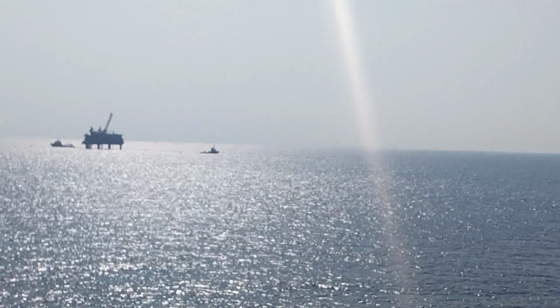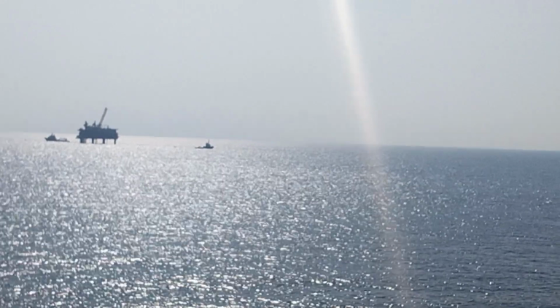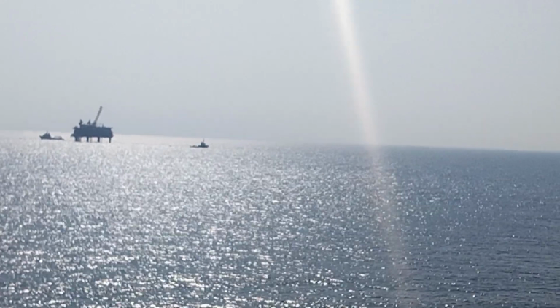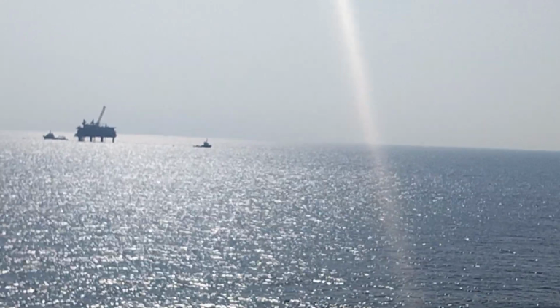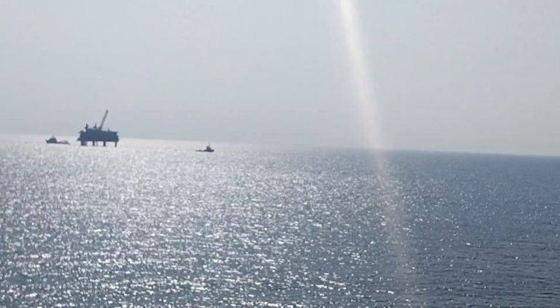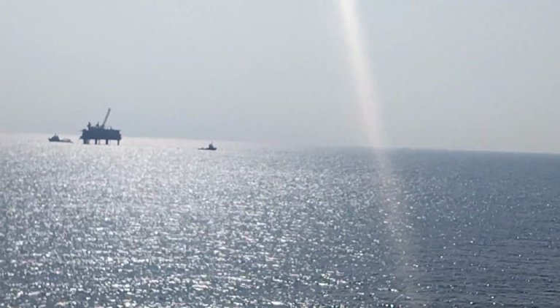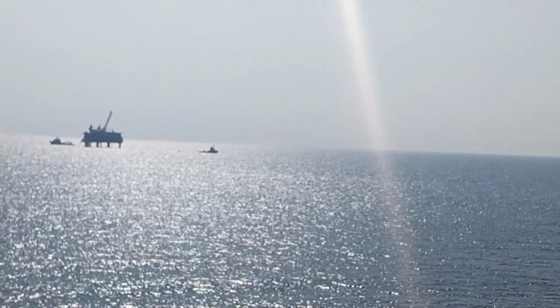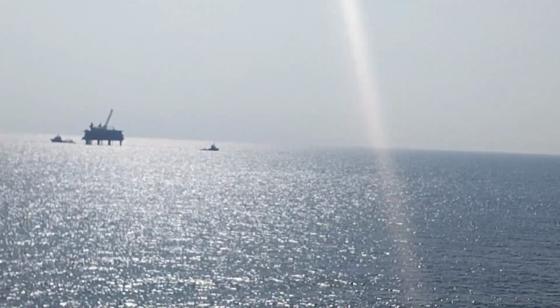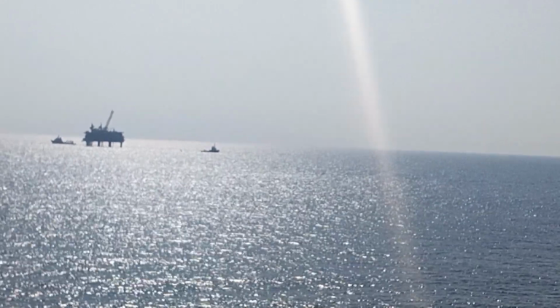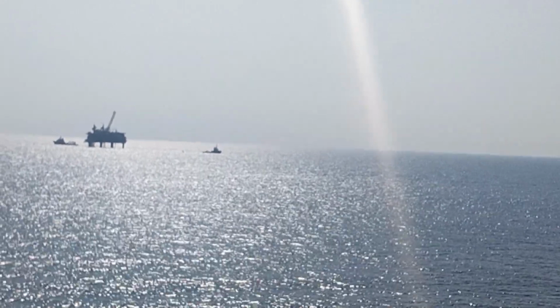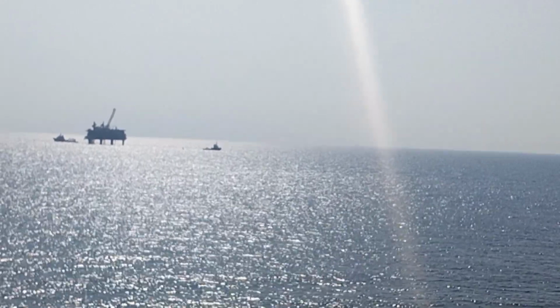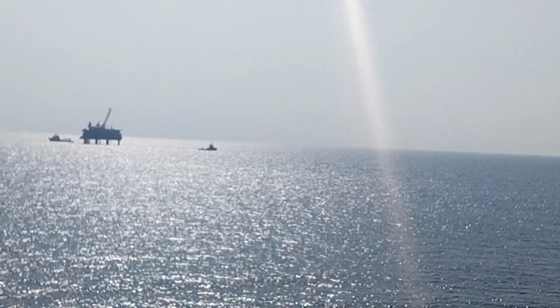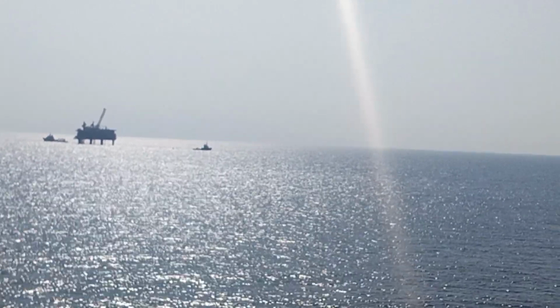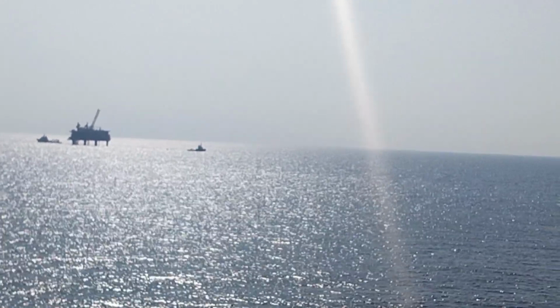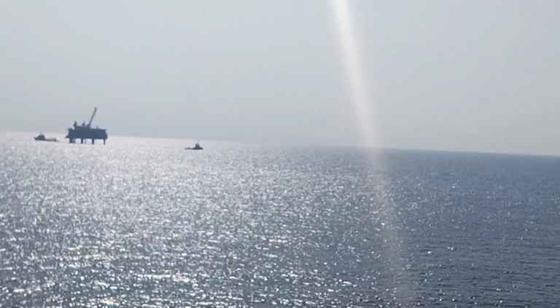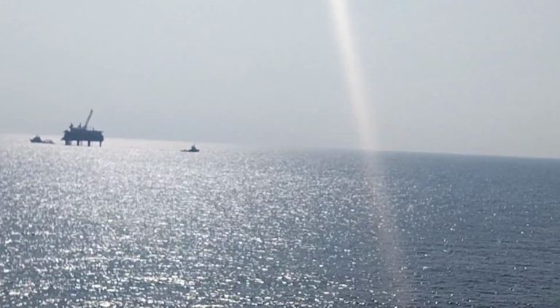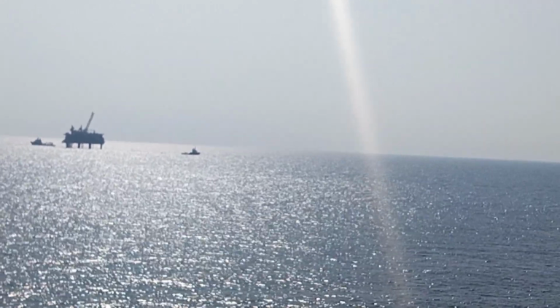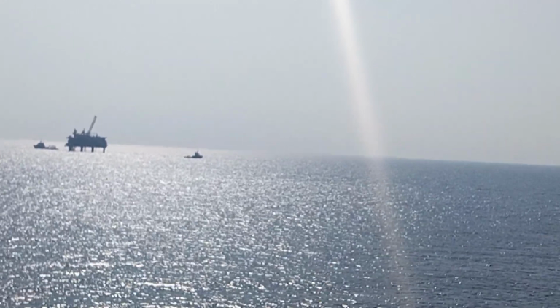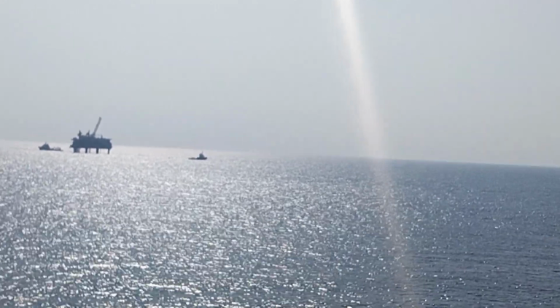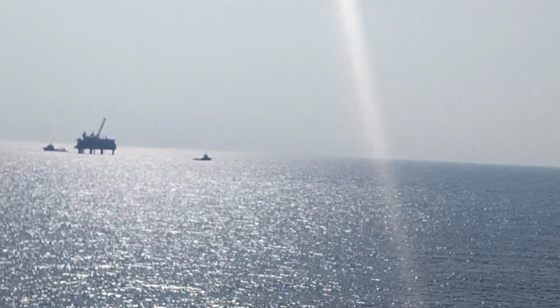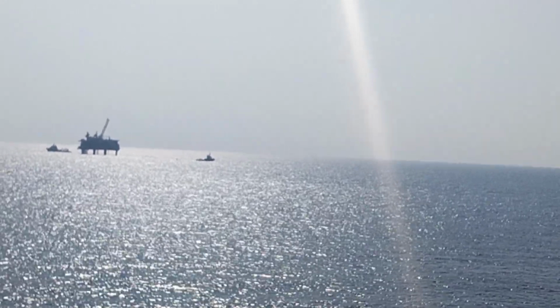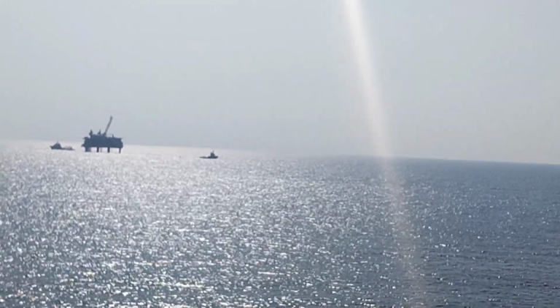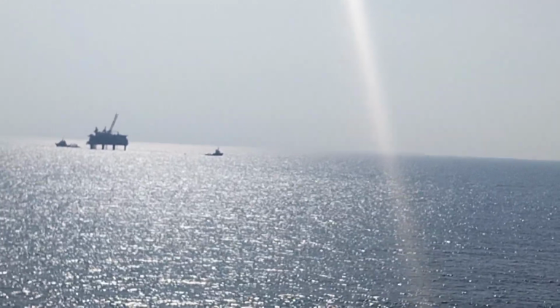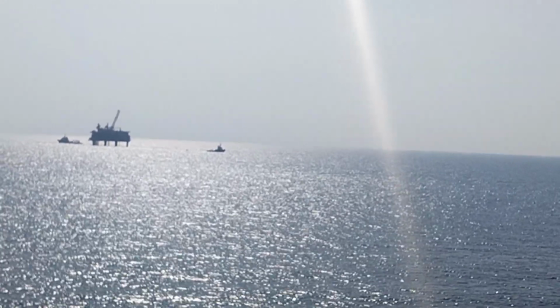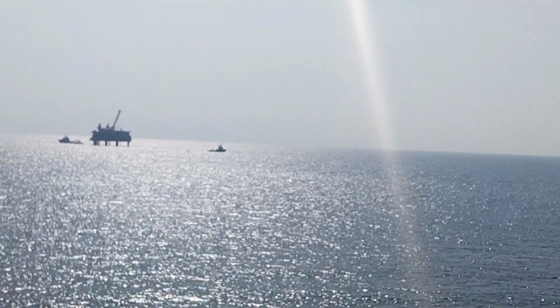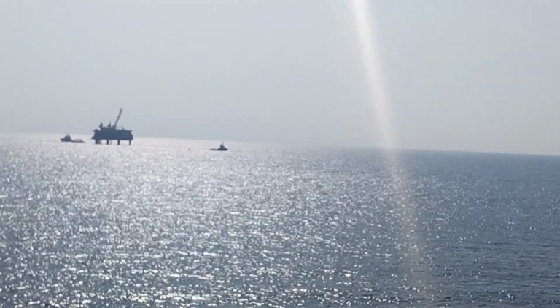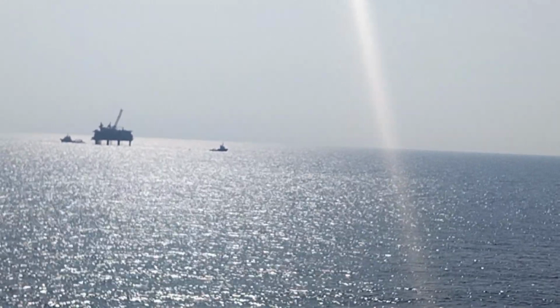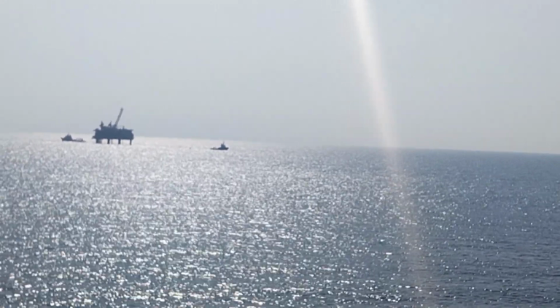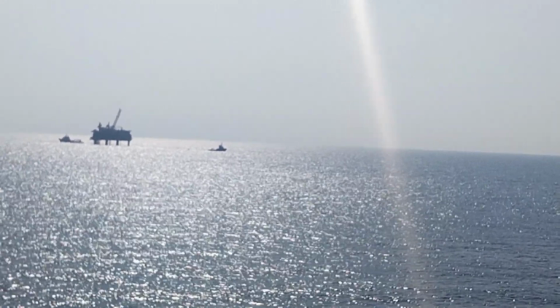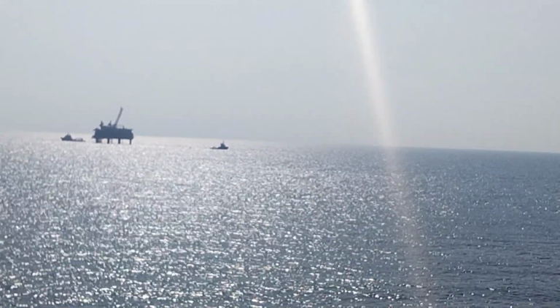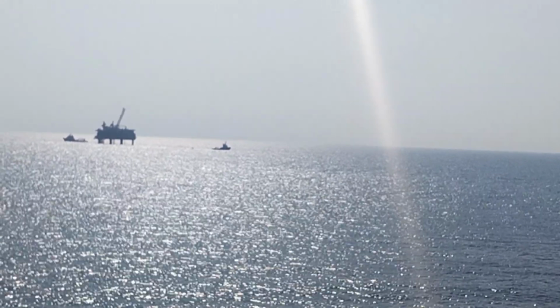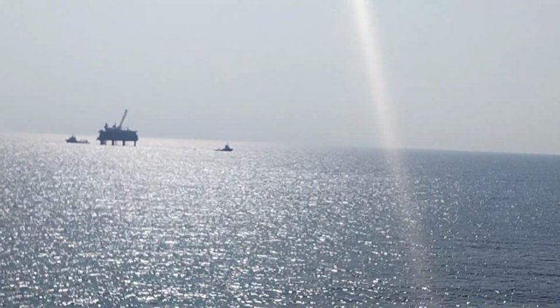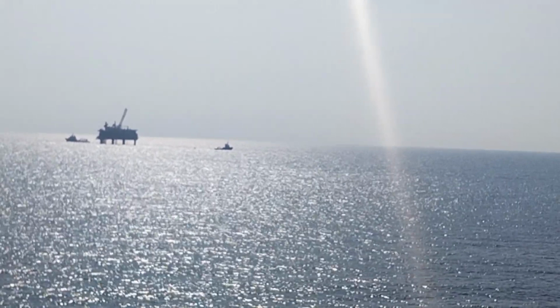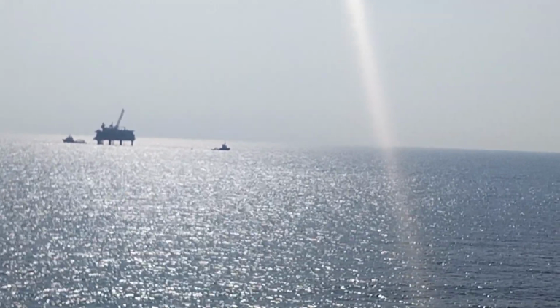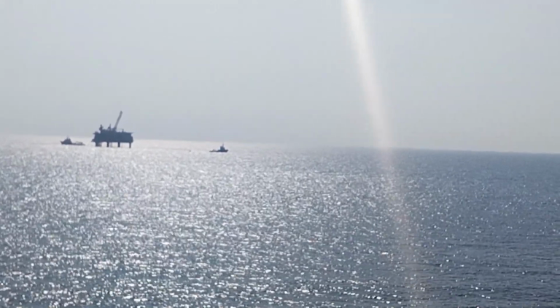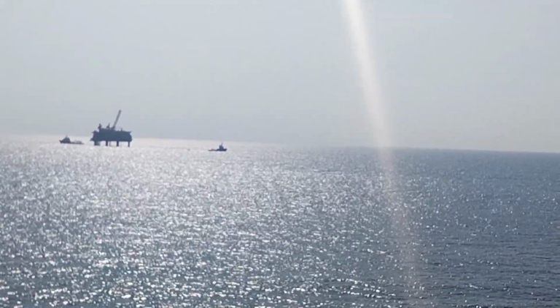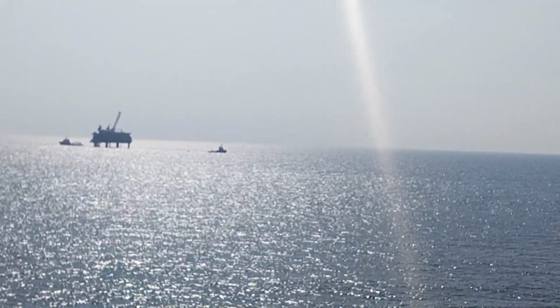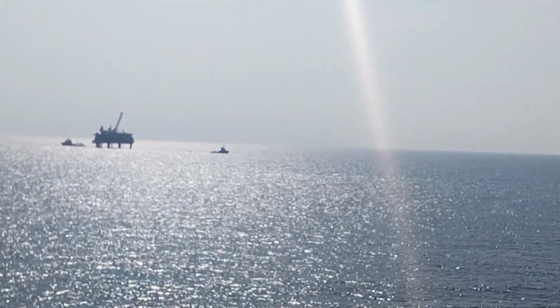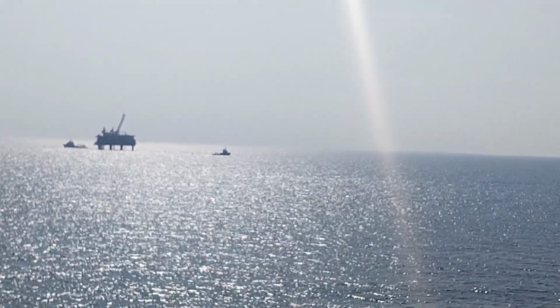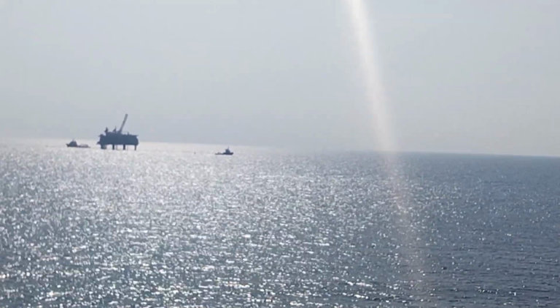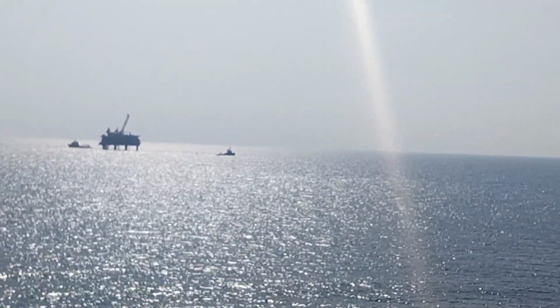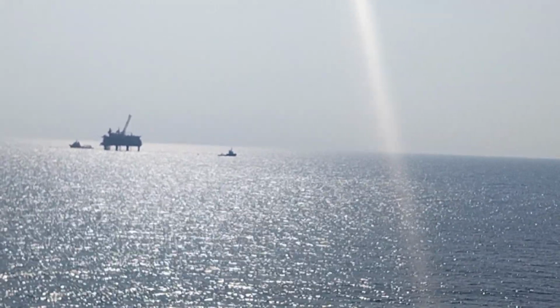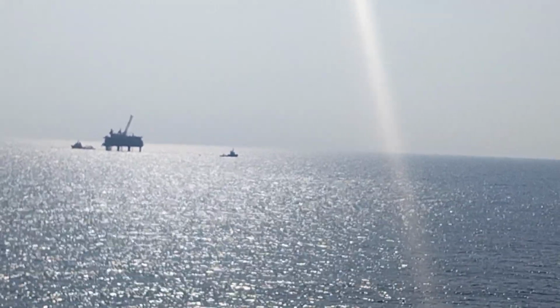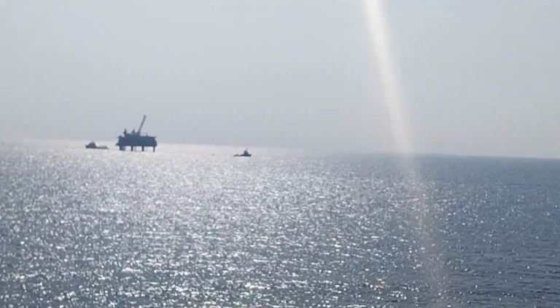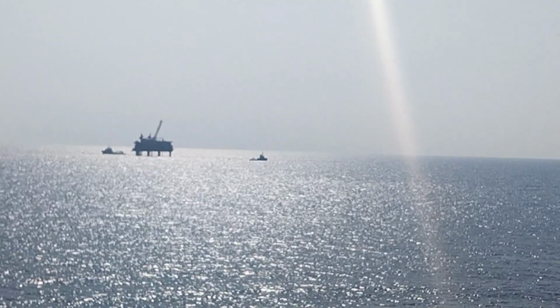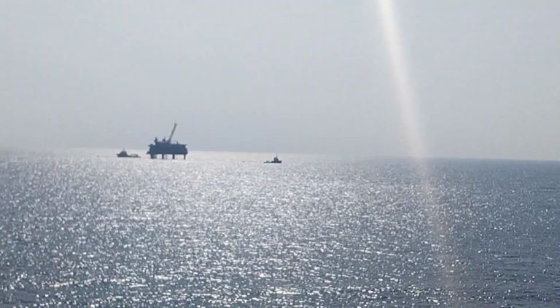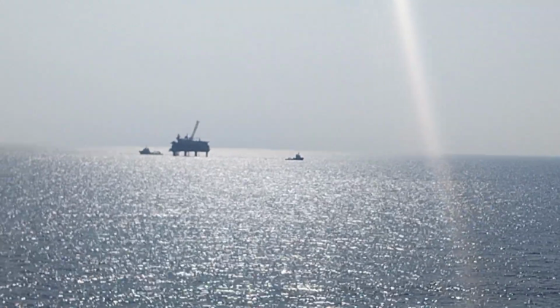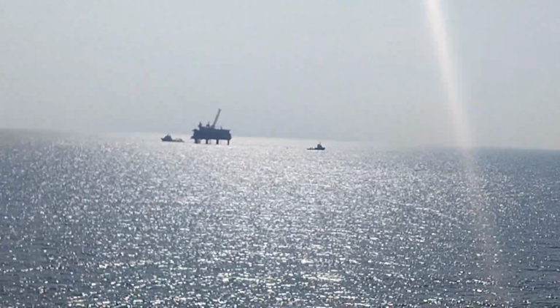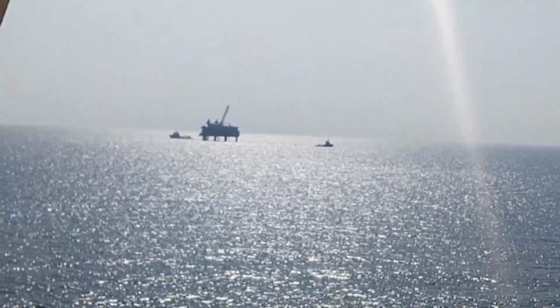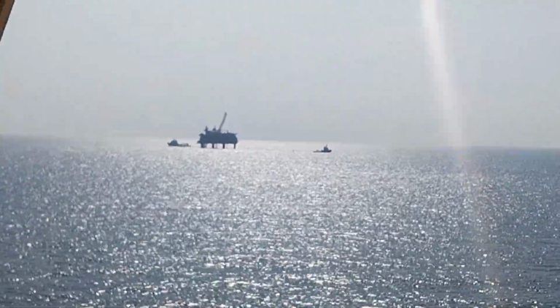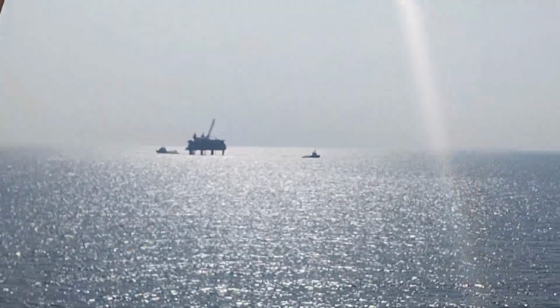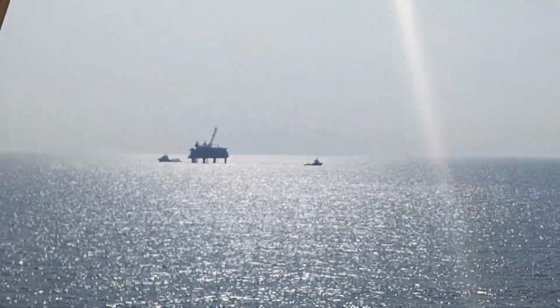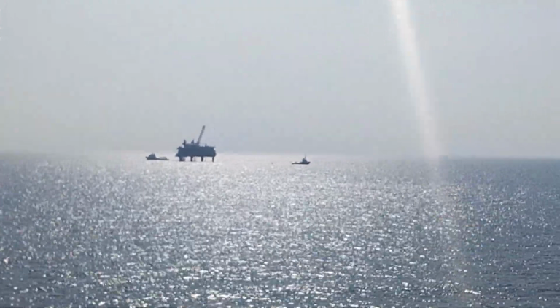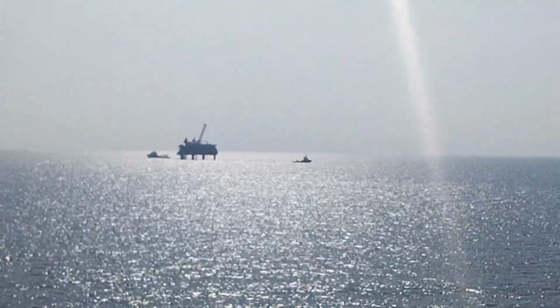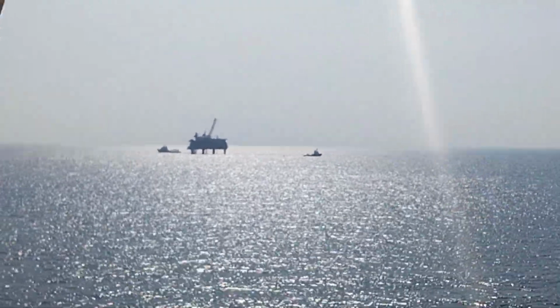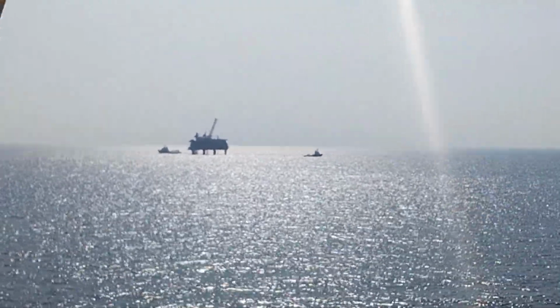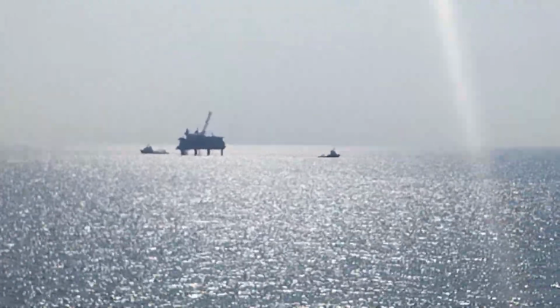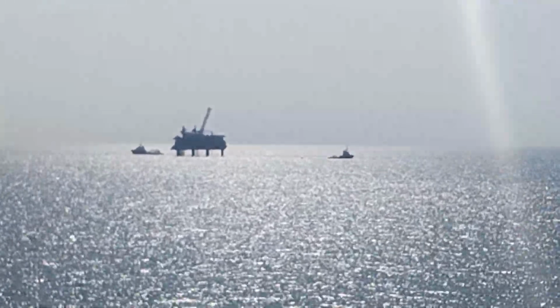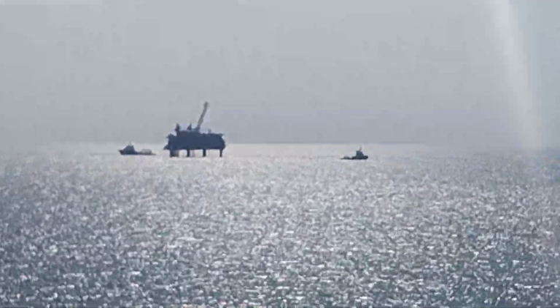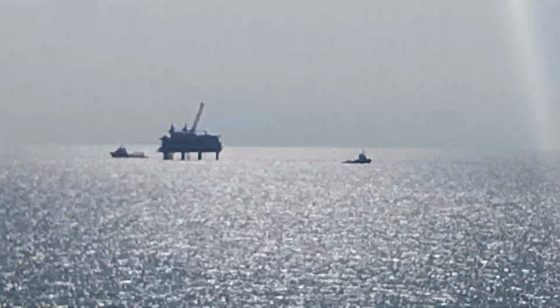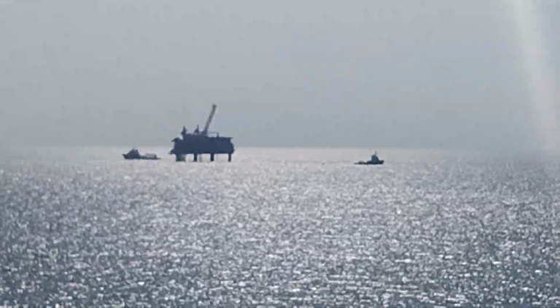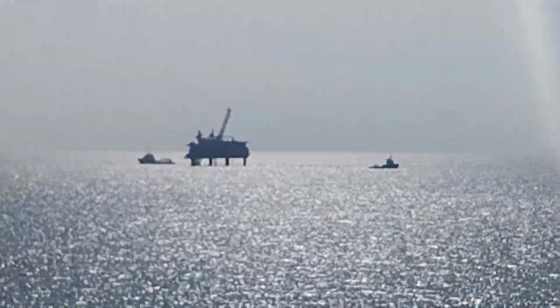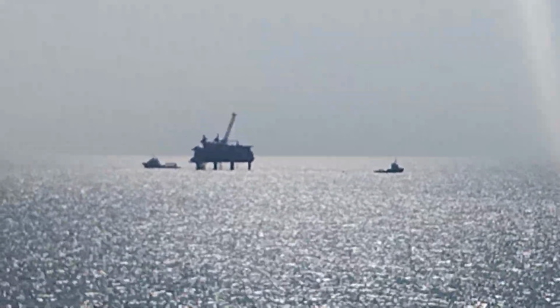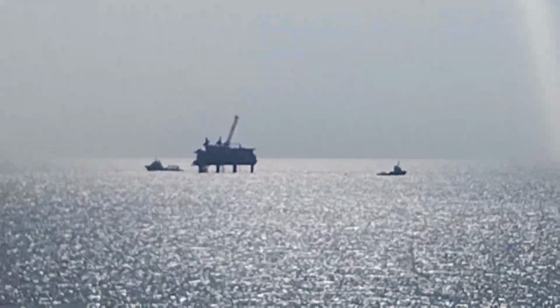That's the Almorjan platform, with a lot of supply vessels alongside it.